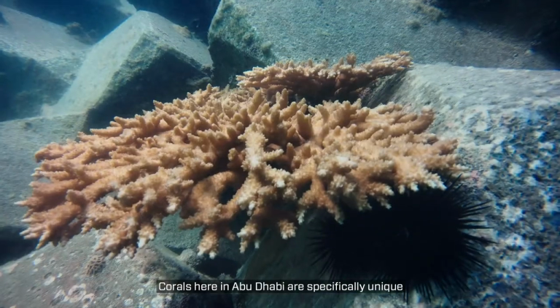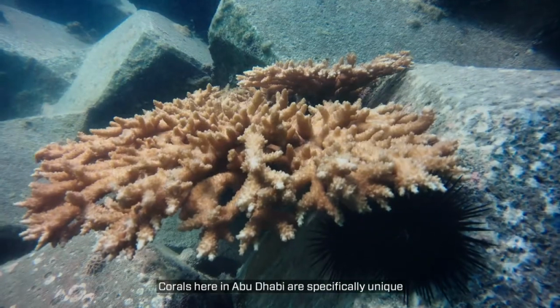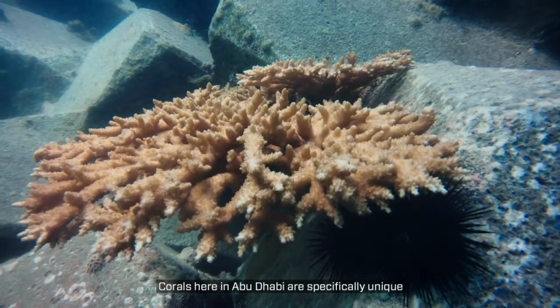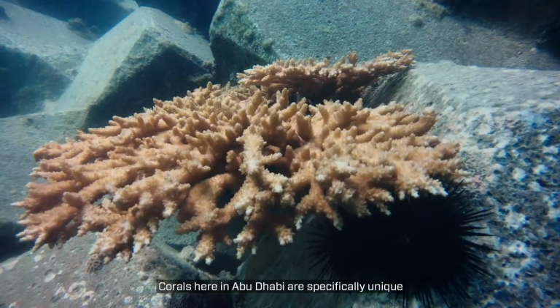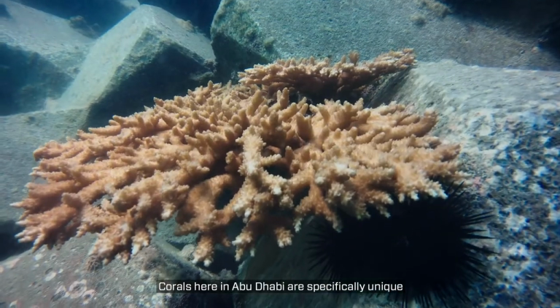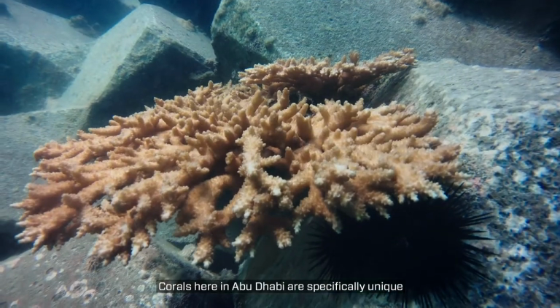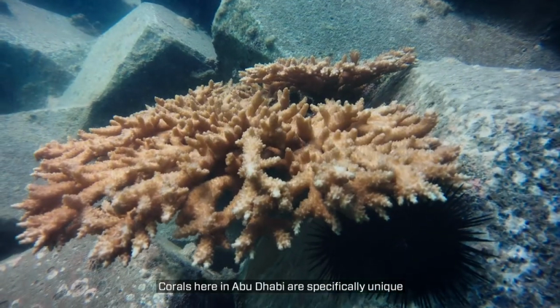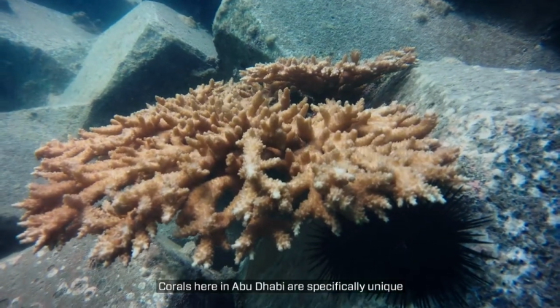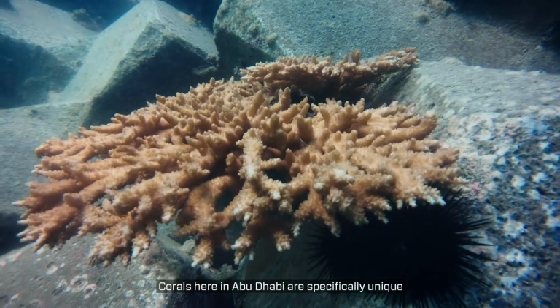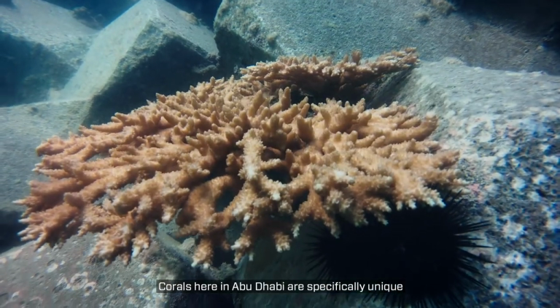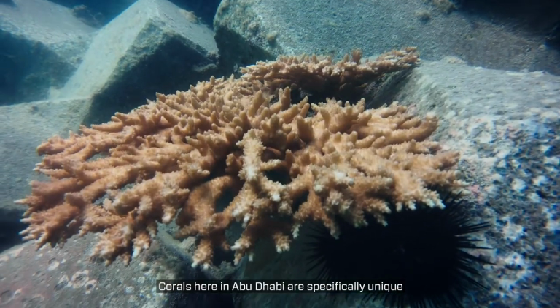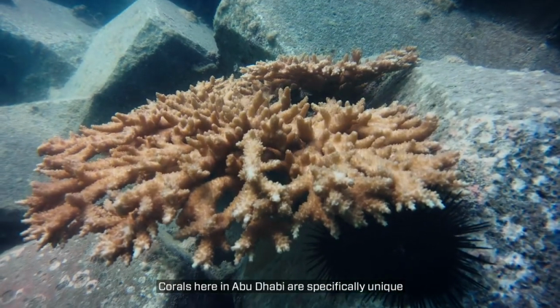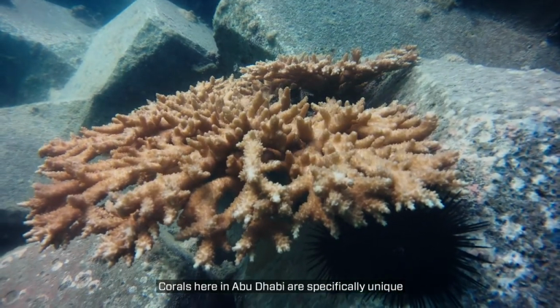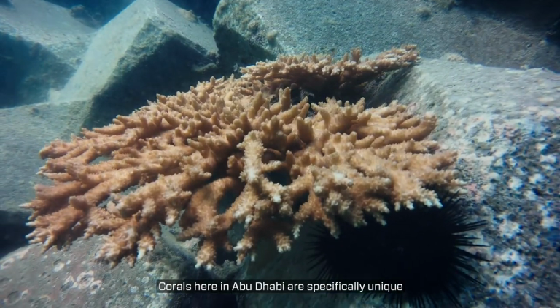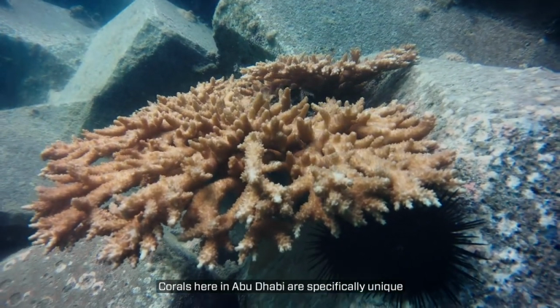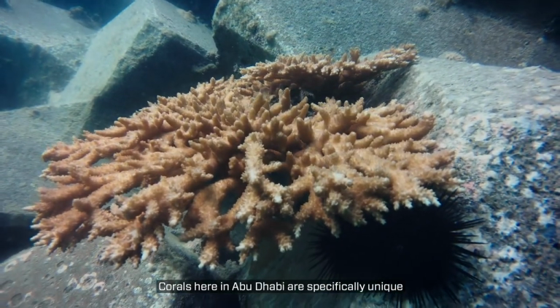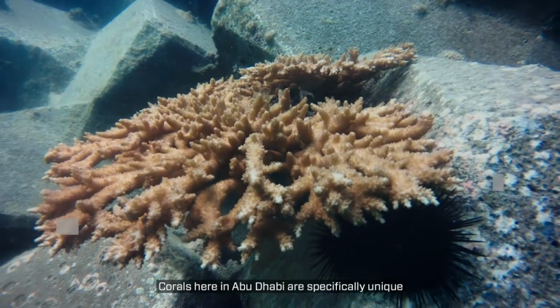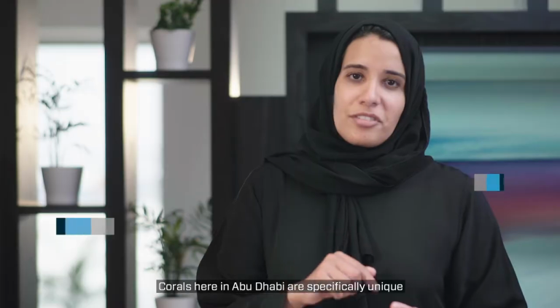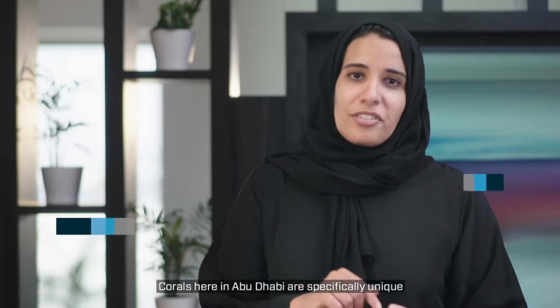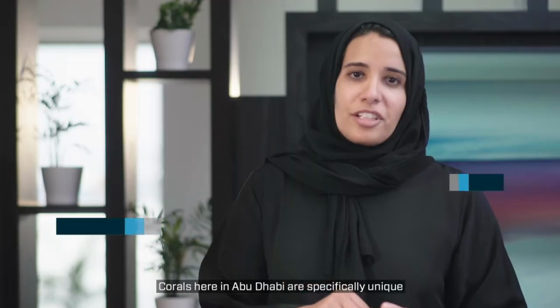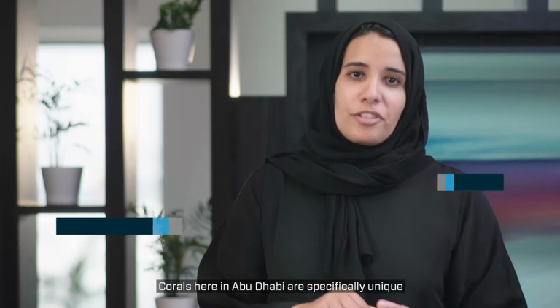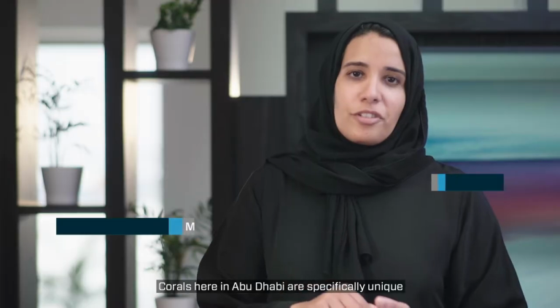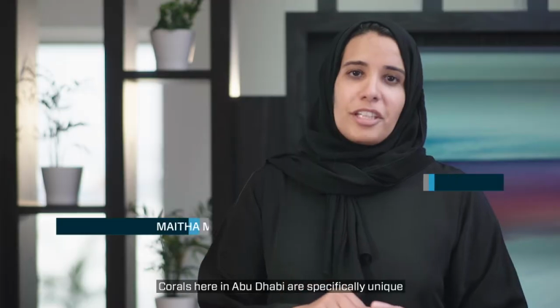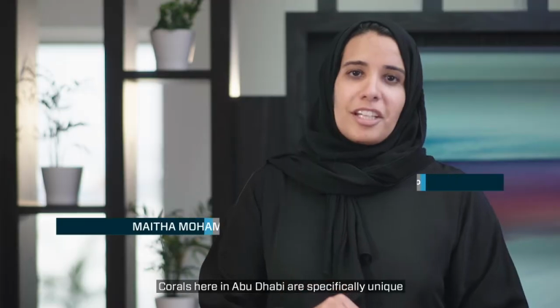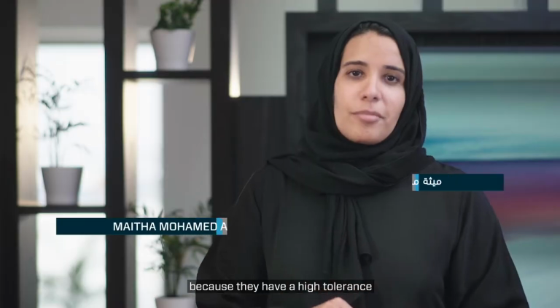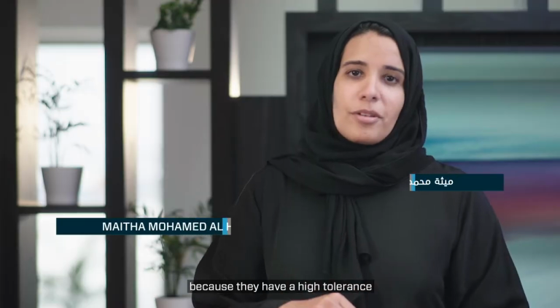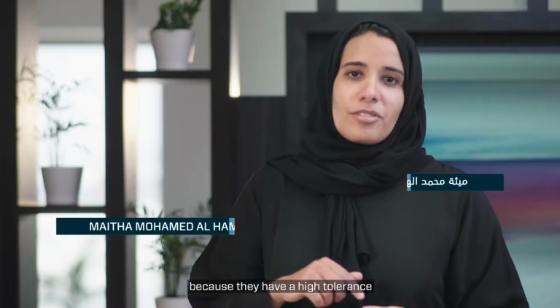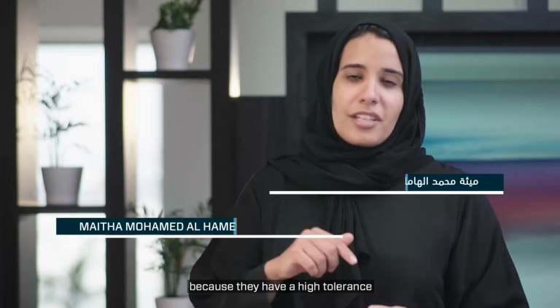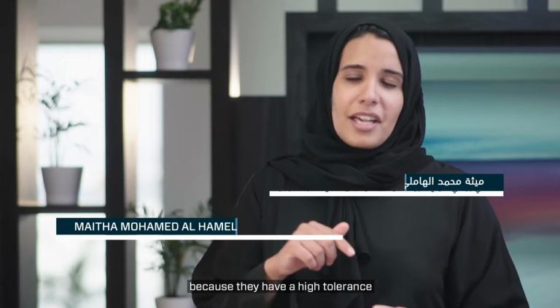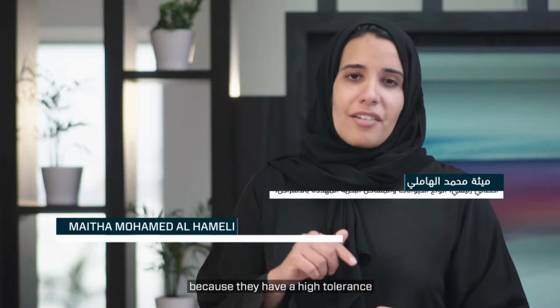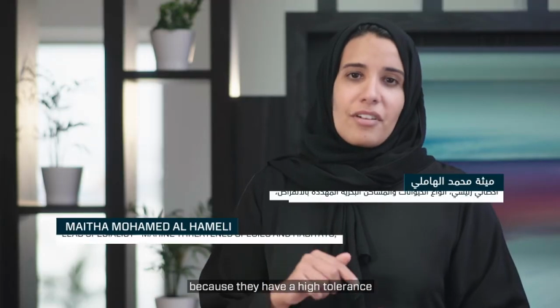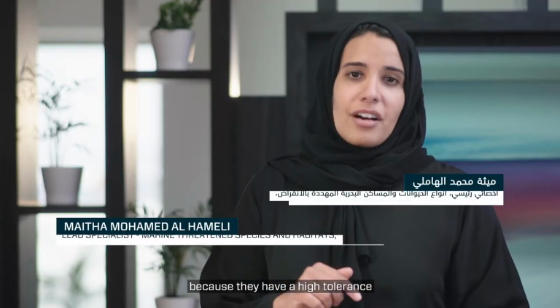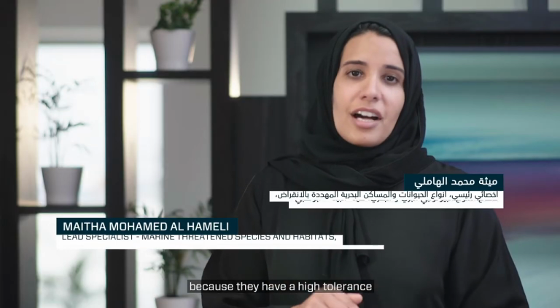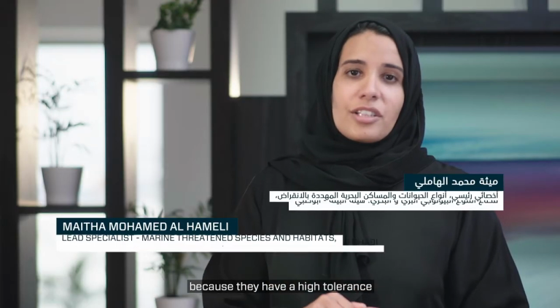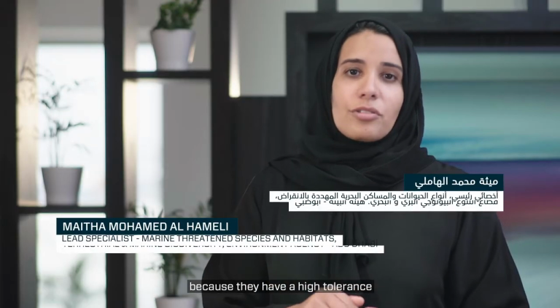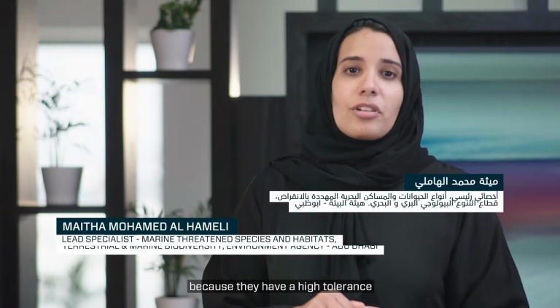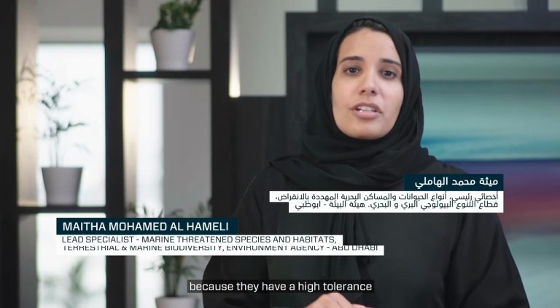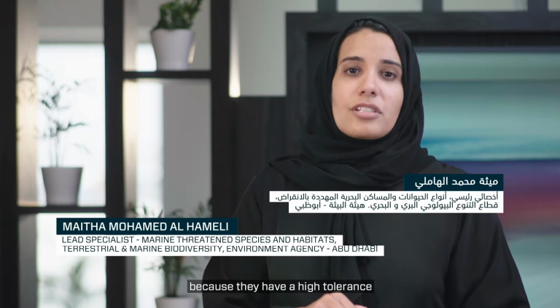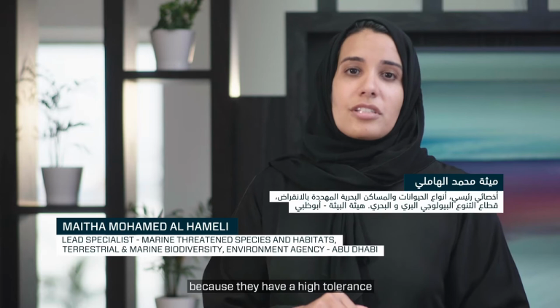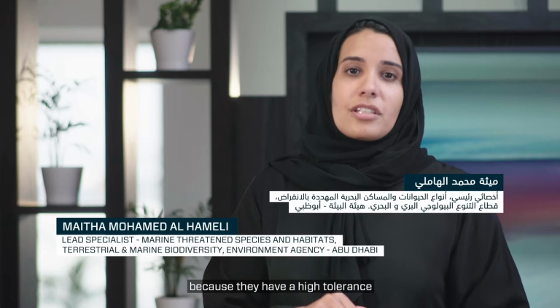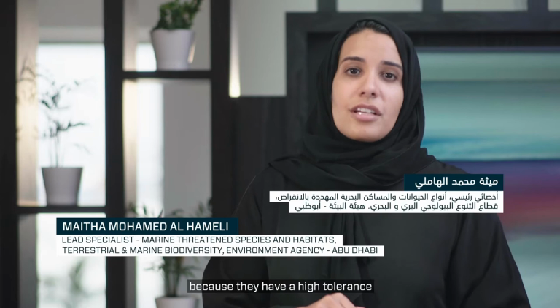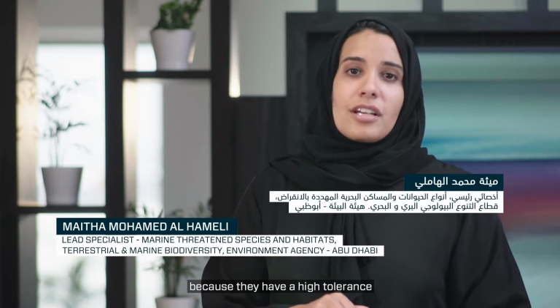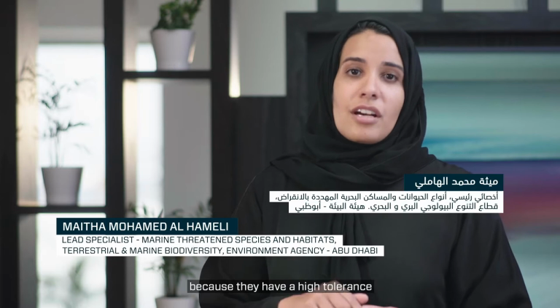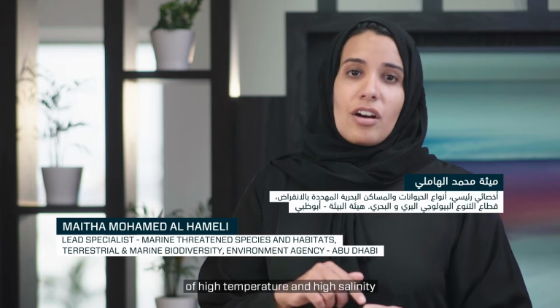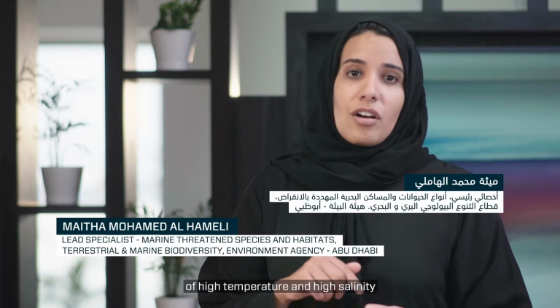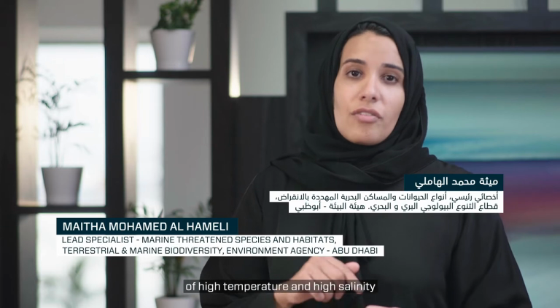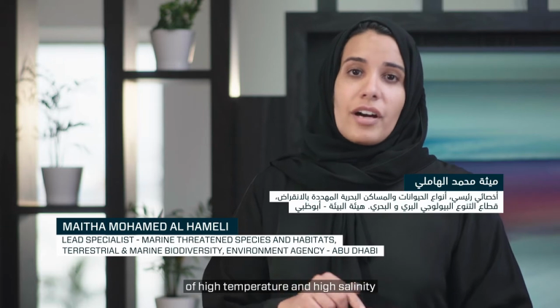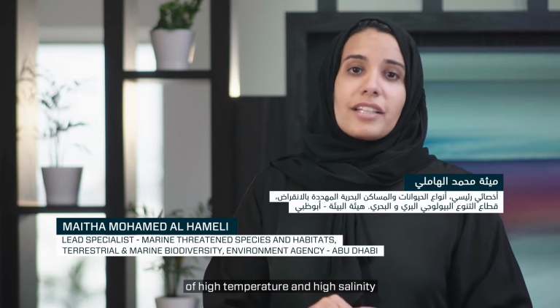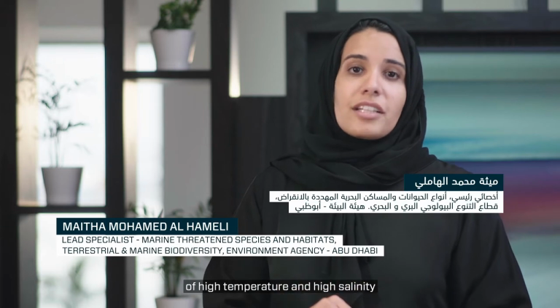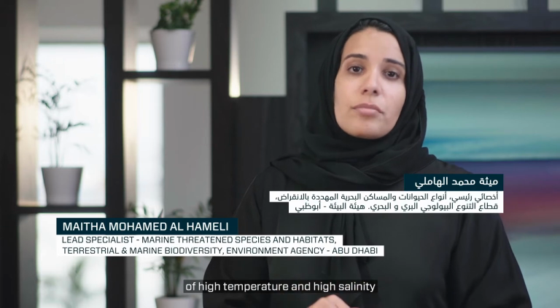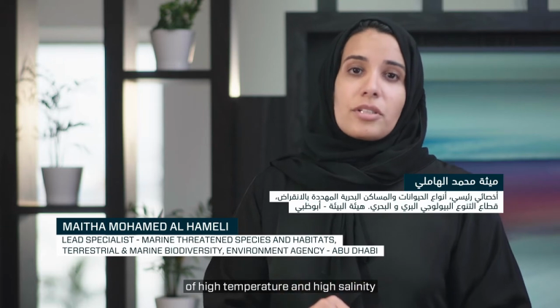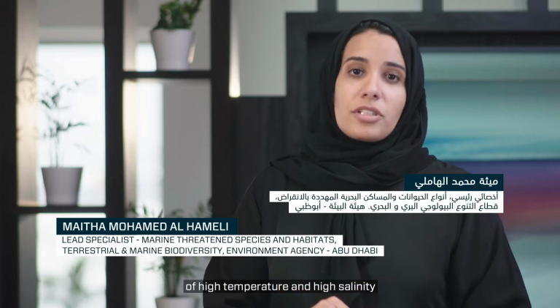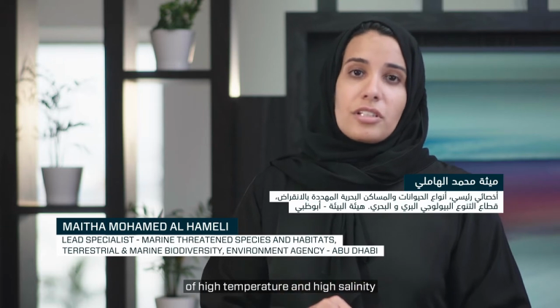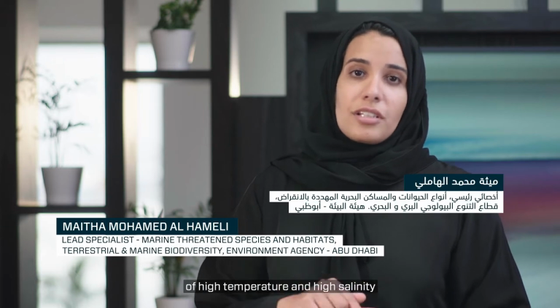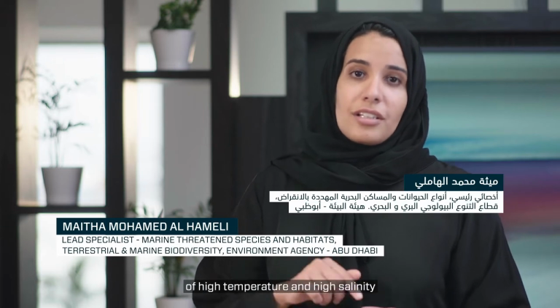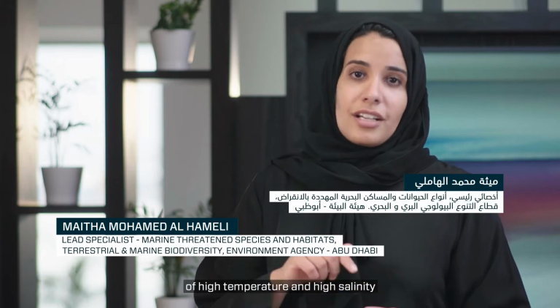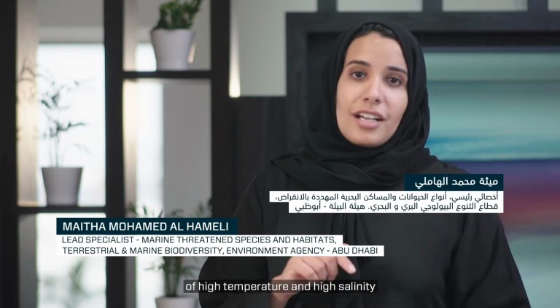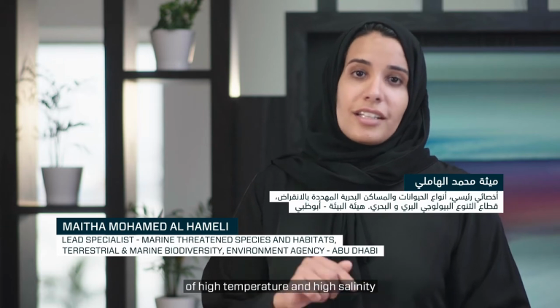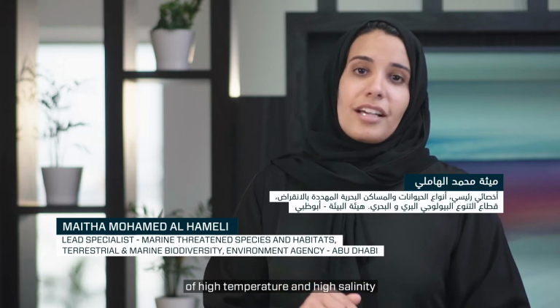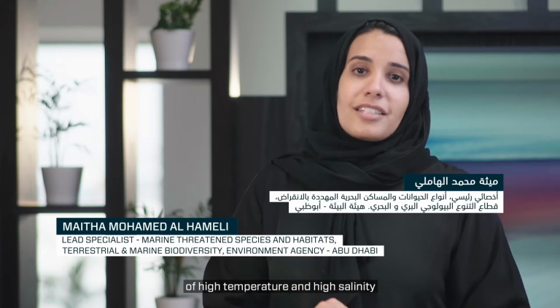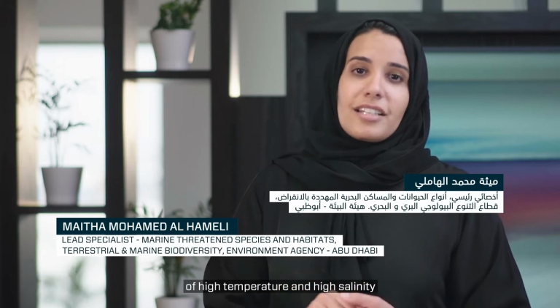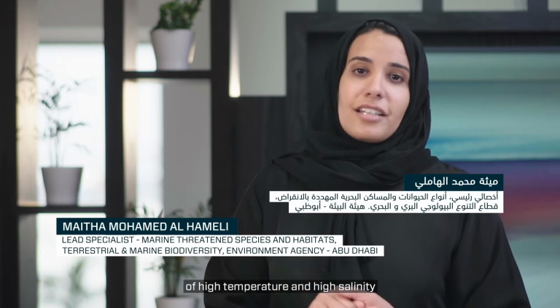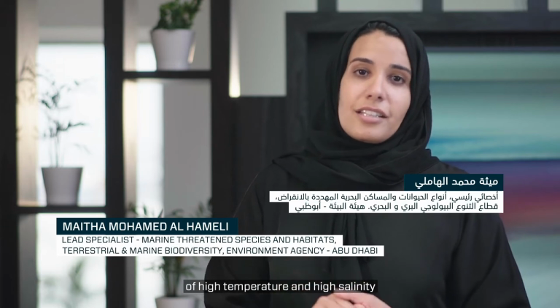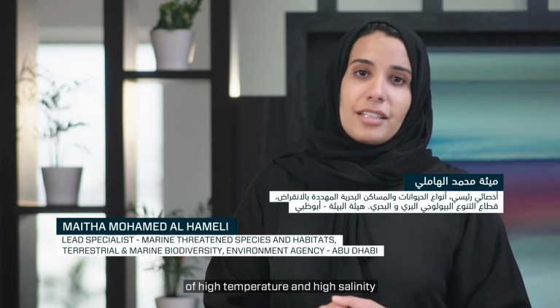Corals here in Abu Dhabi are specifically unique because they have a high tolerance of high temperature and high salinity.